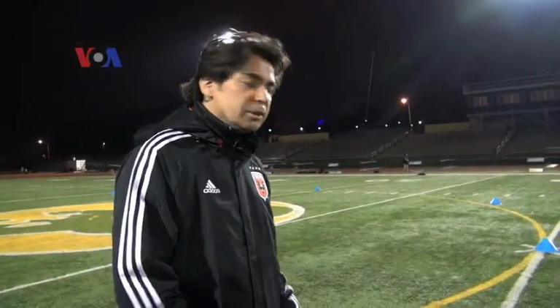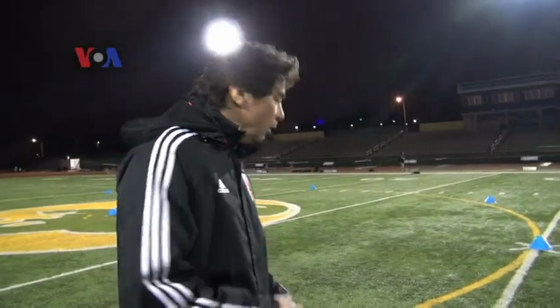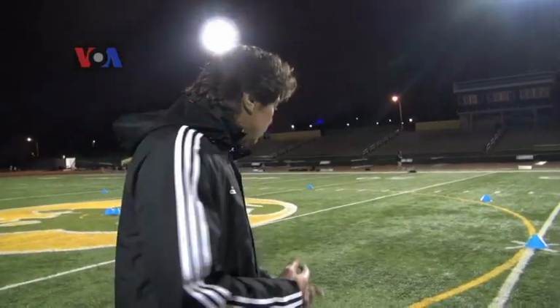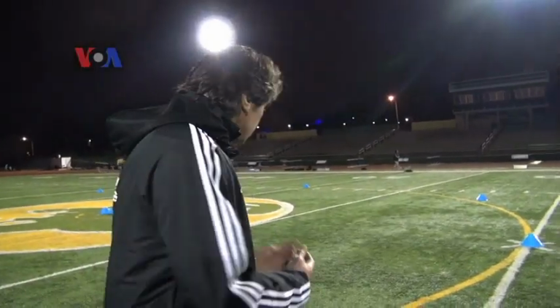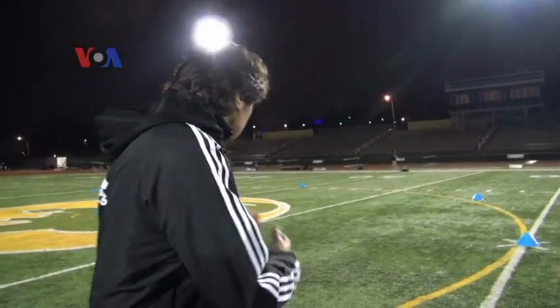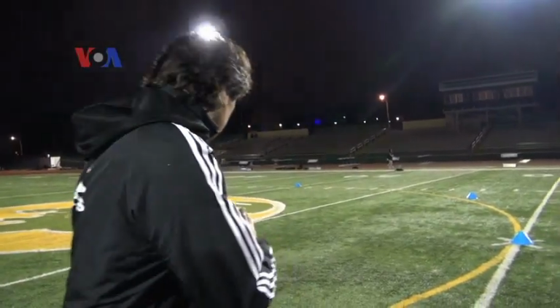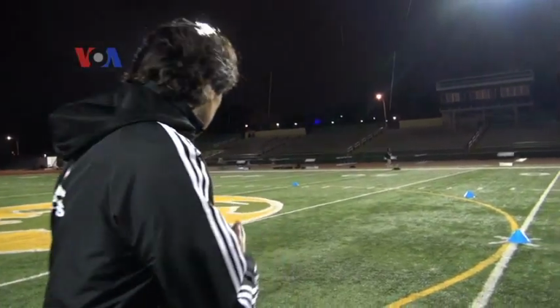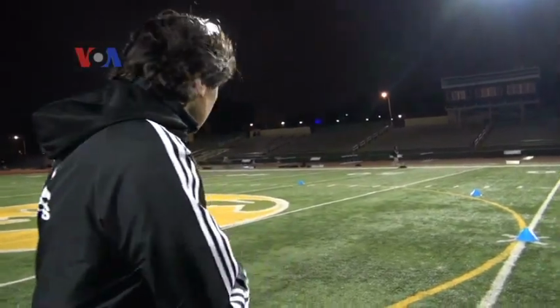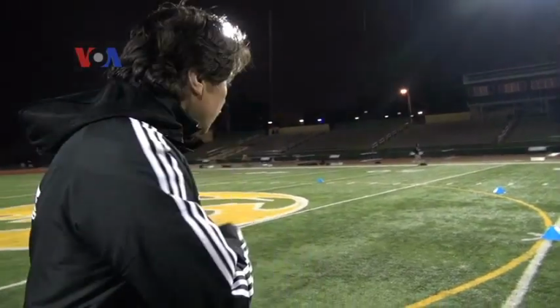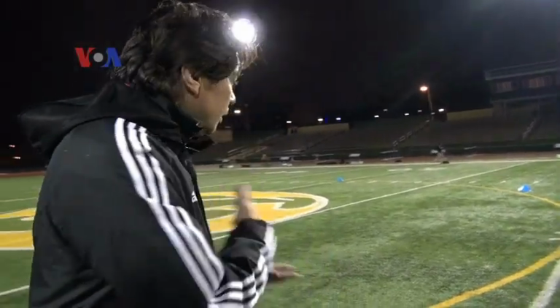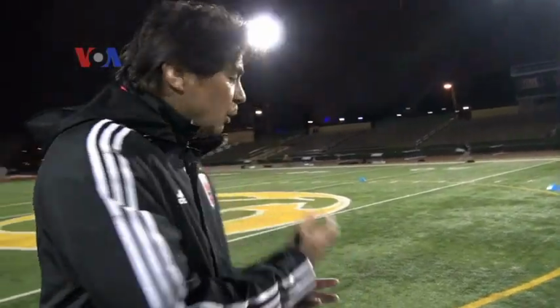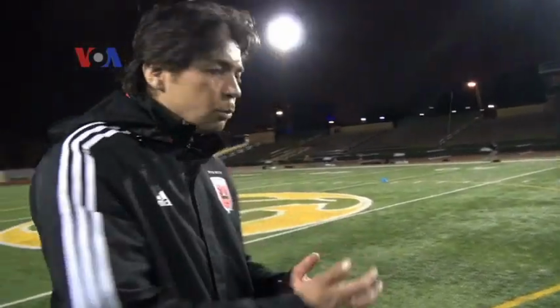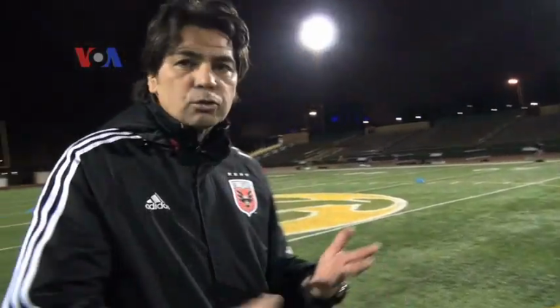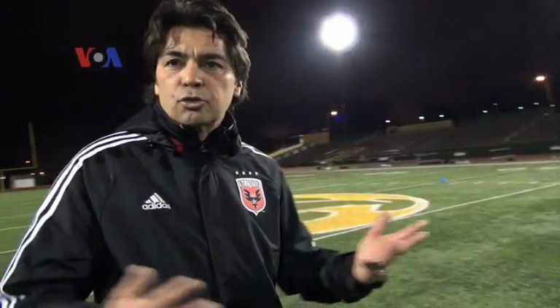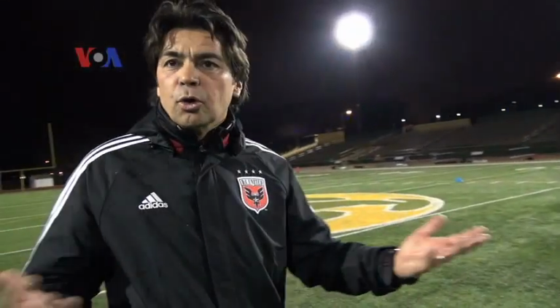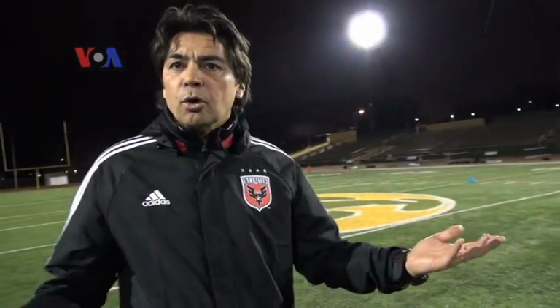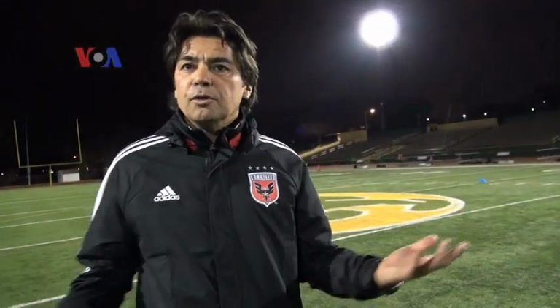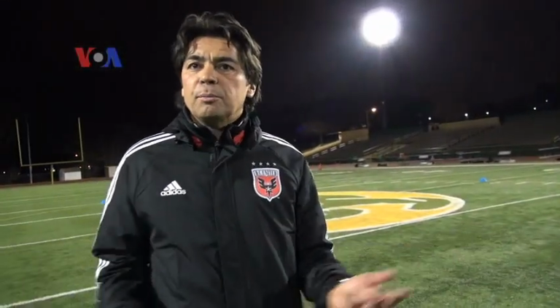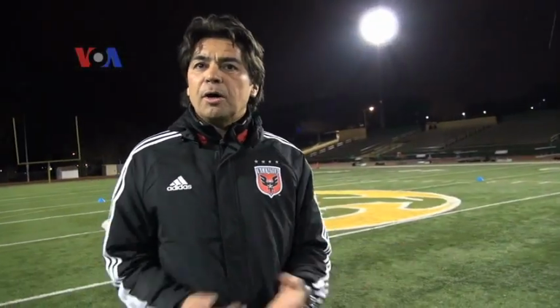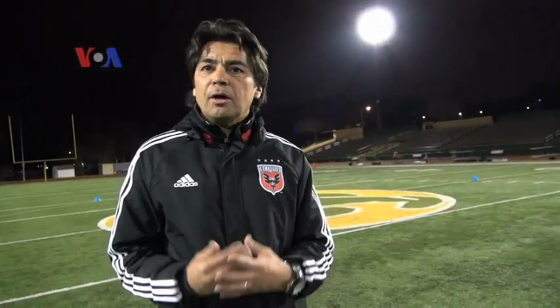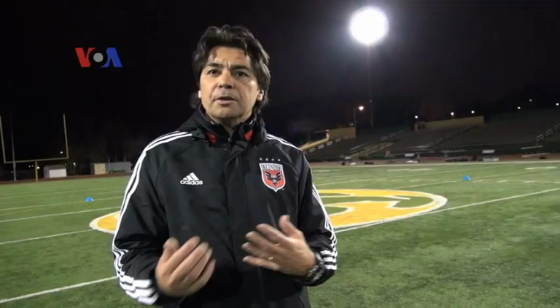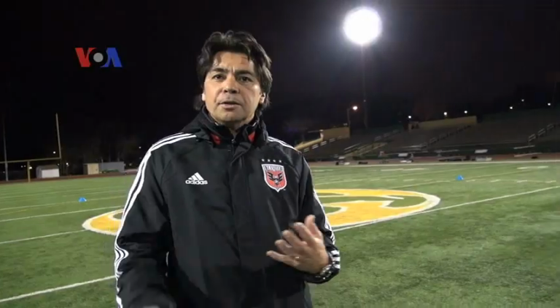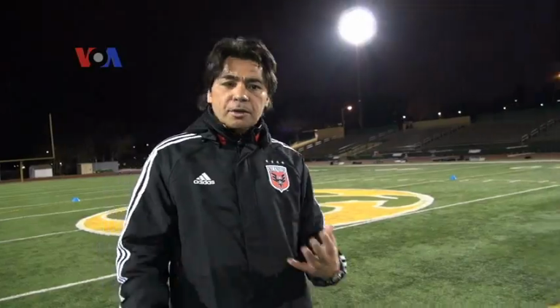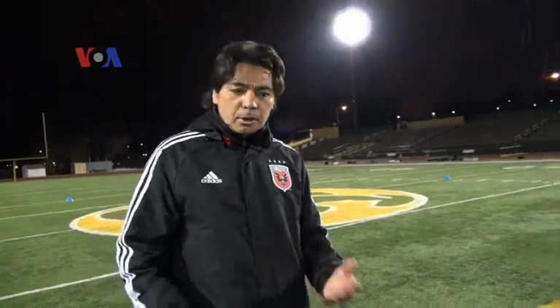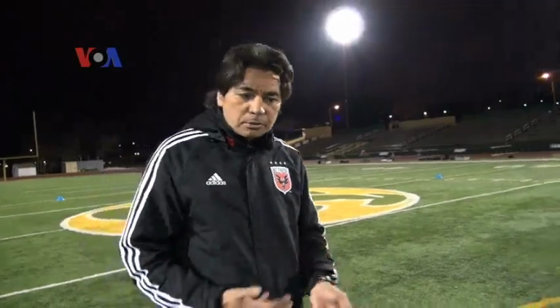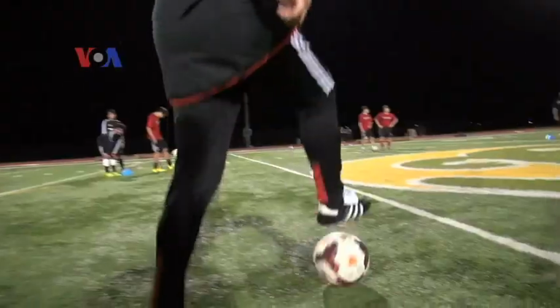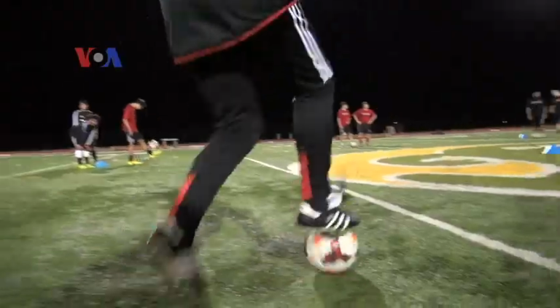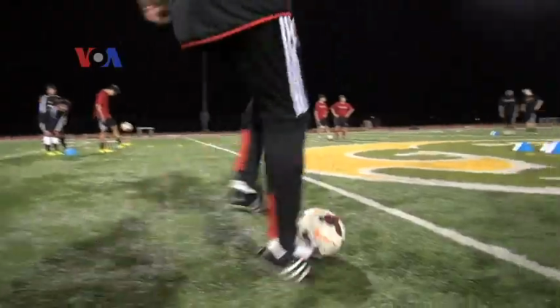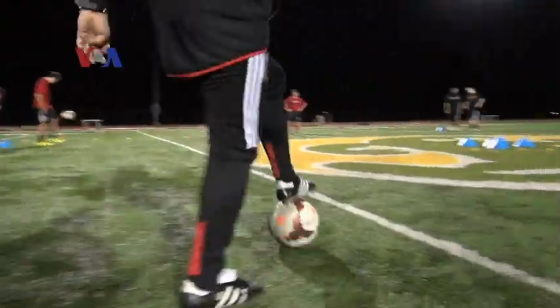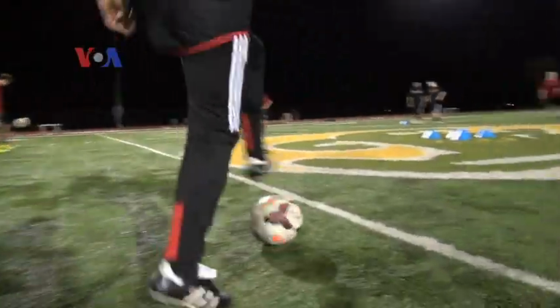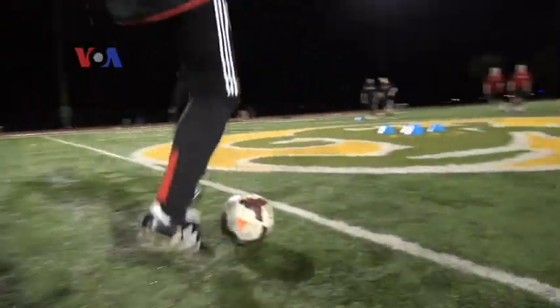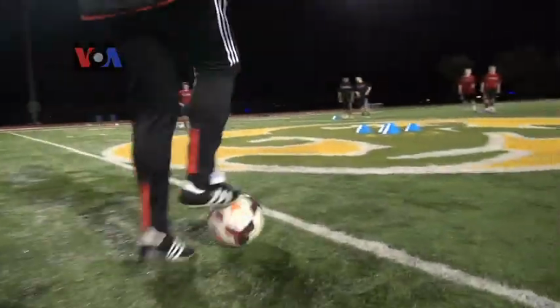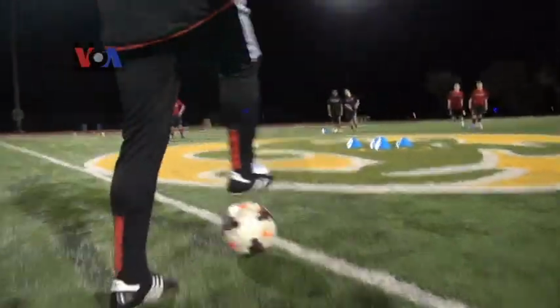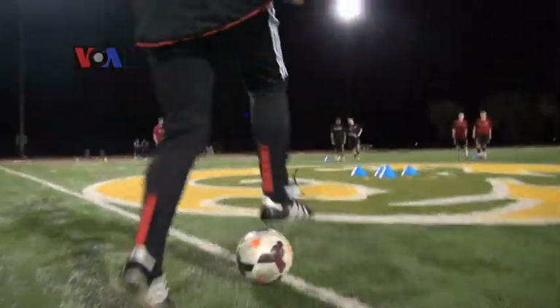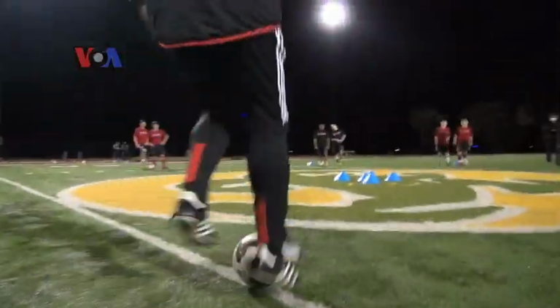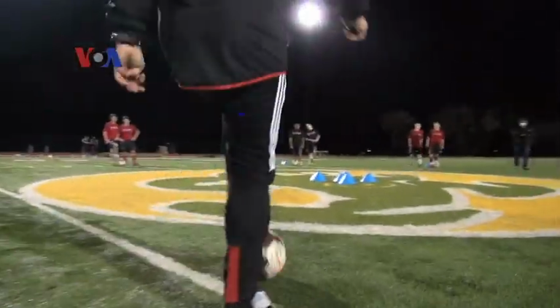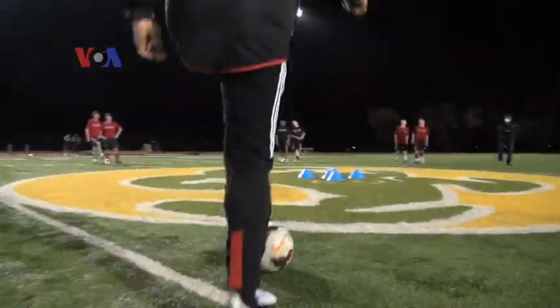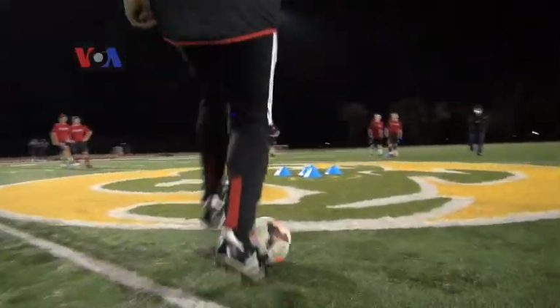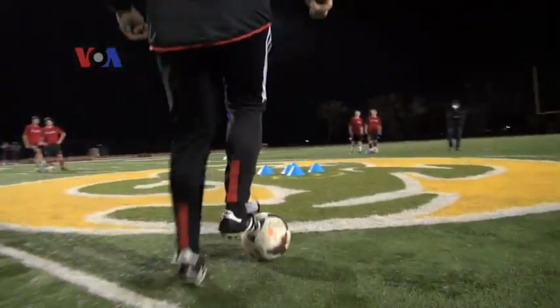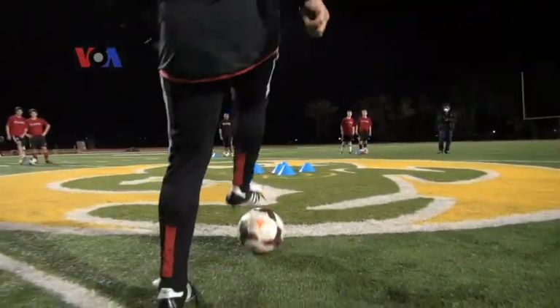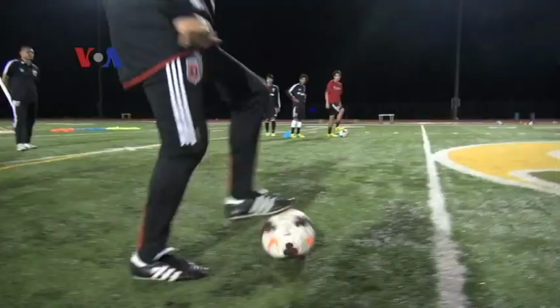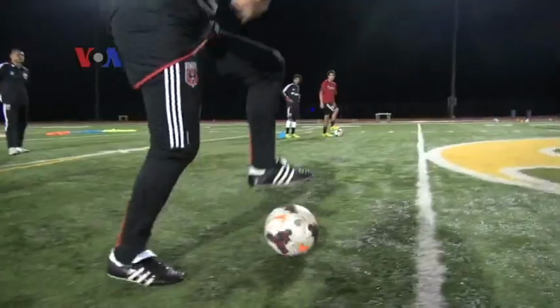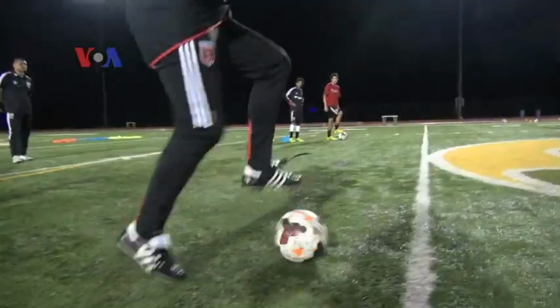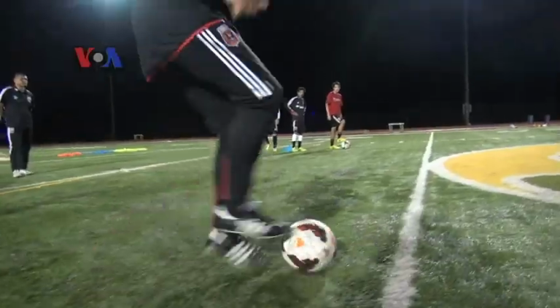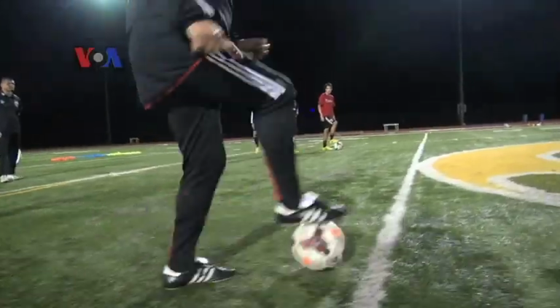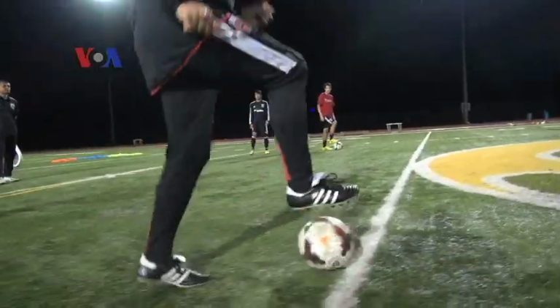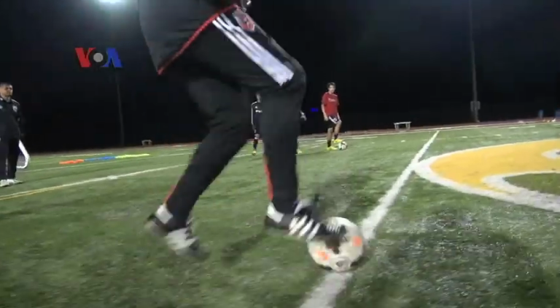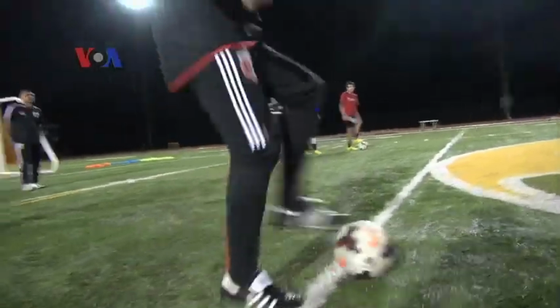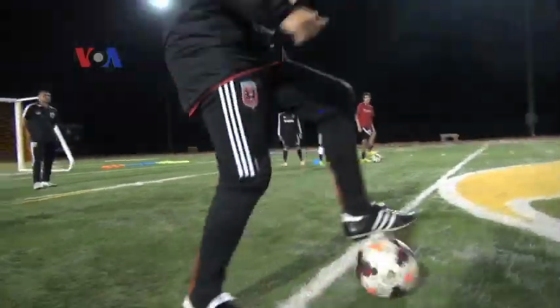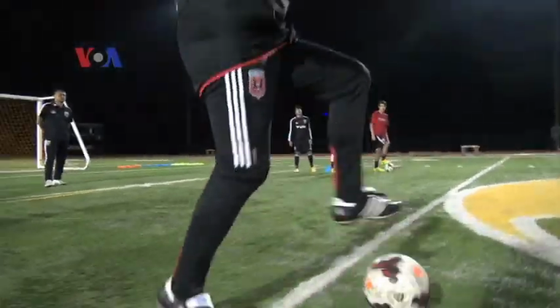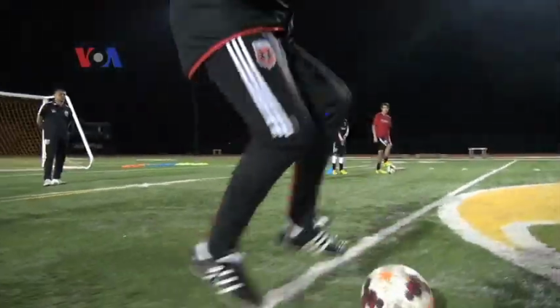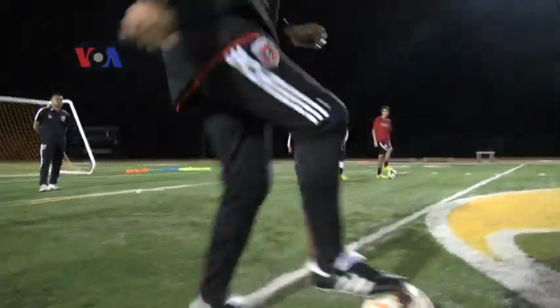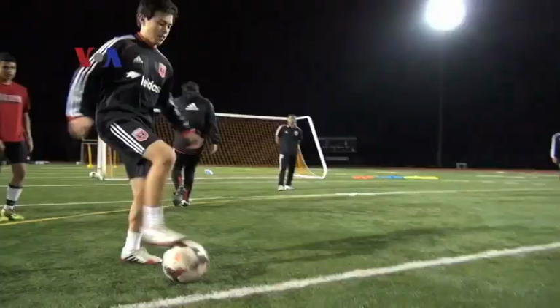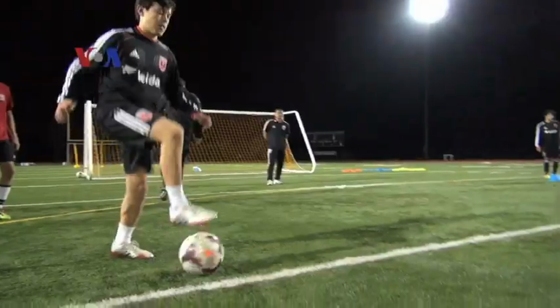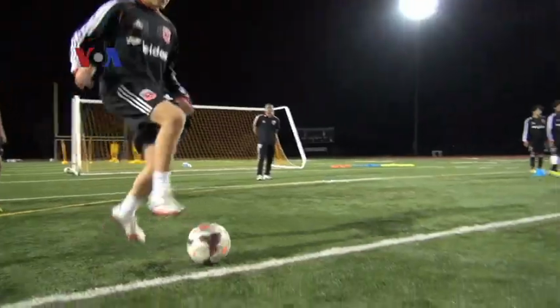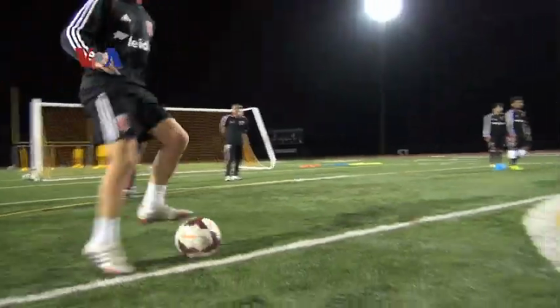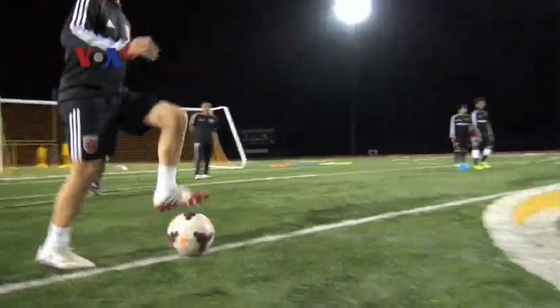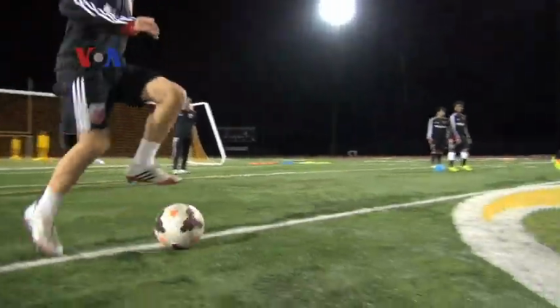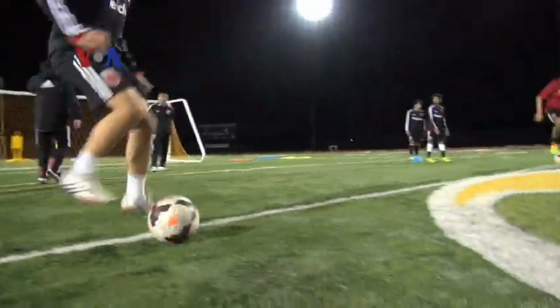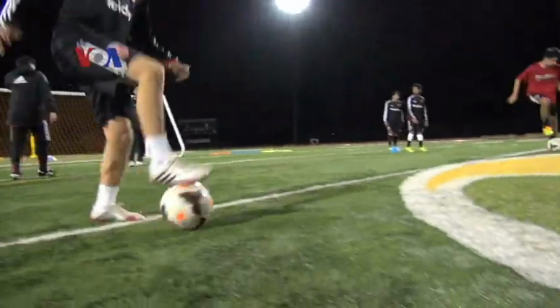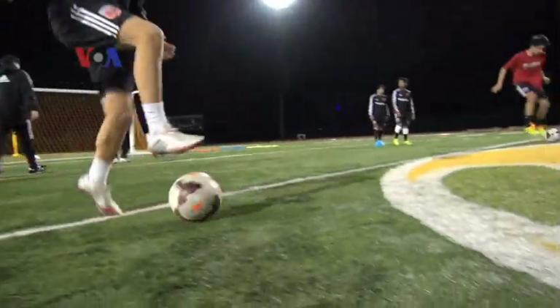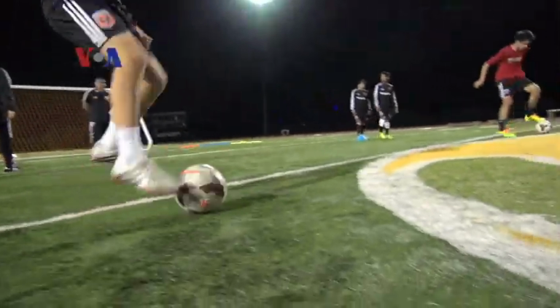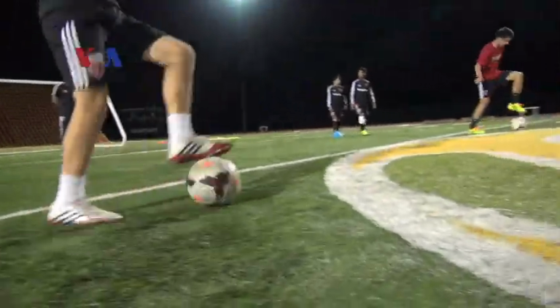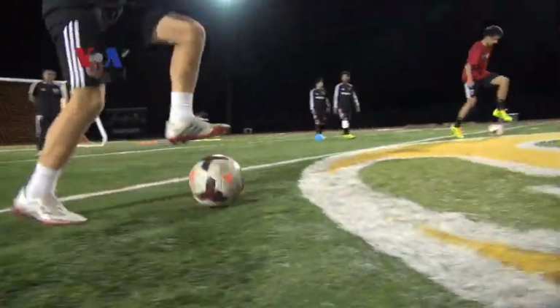This is only to control the ball — touches, touches, touches. Be the boss over the ball, that is your thing.